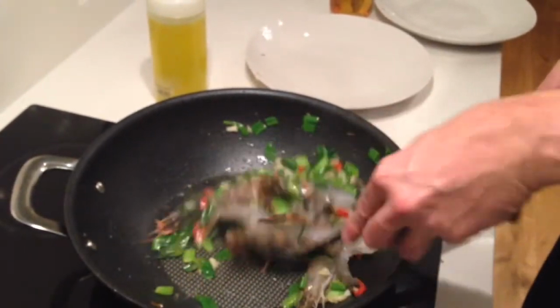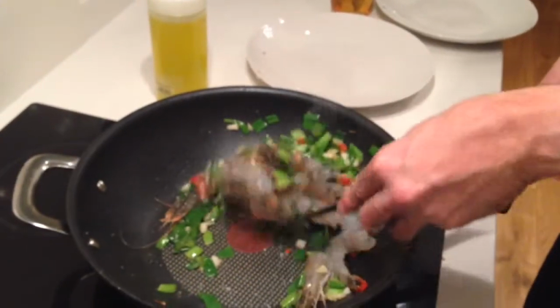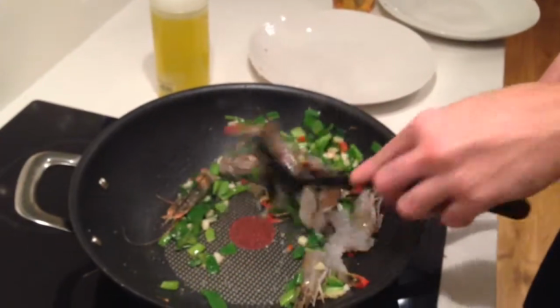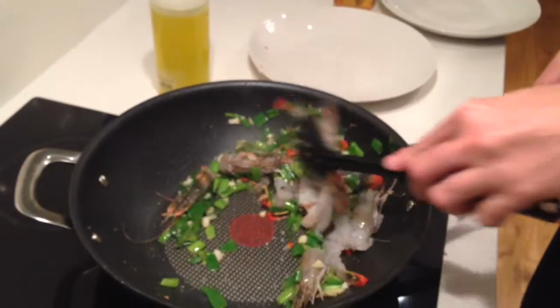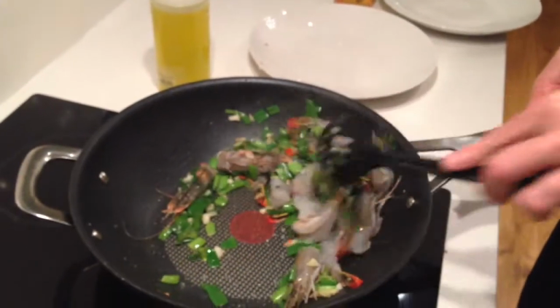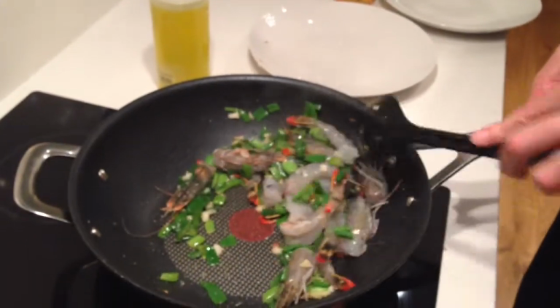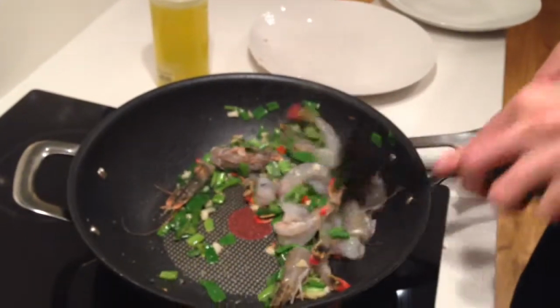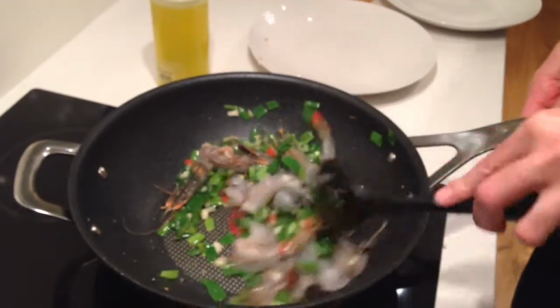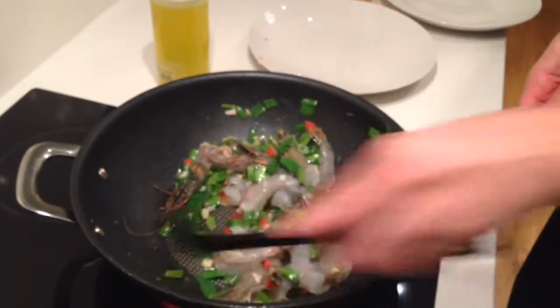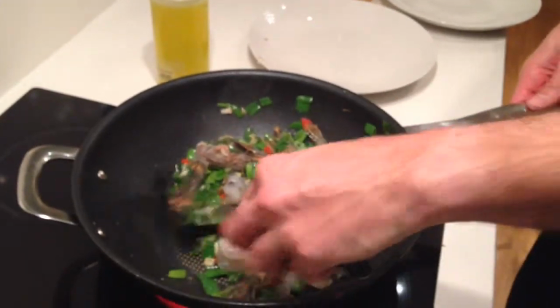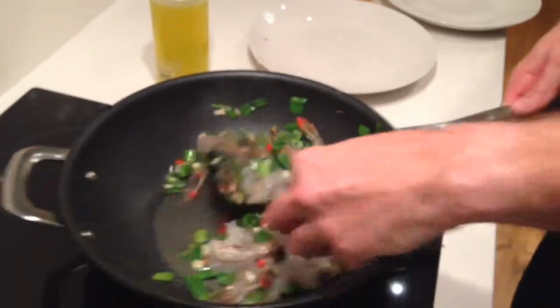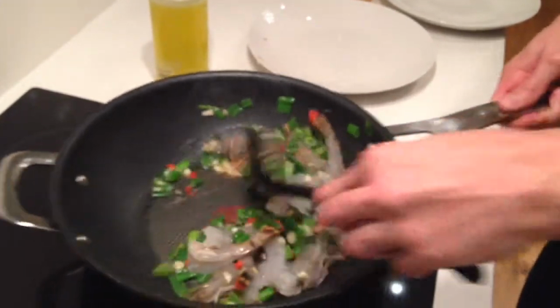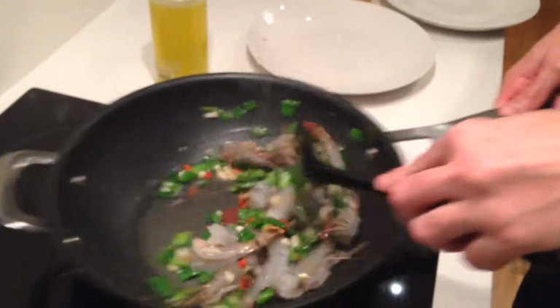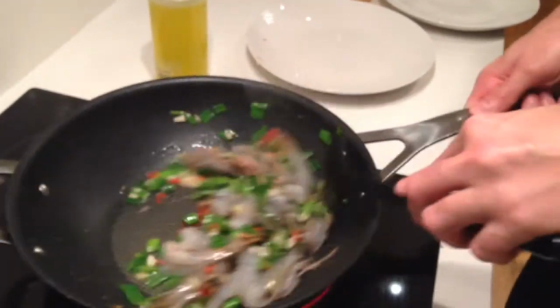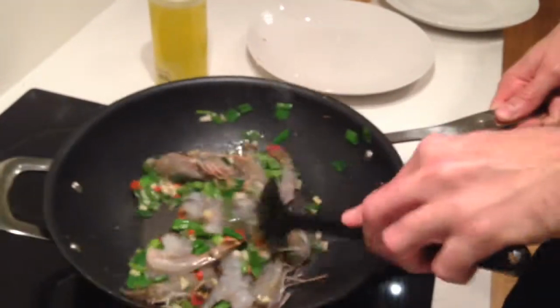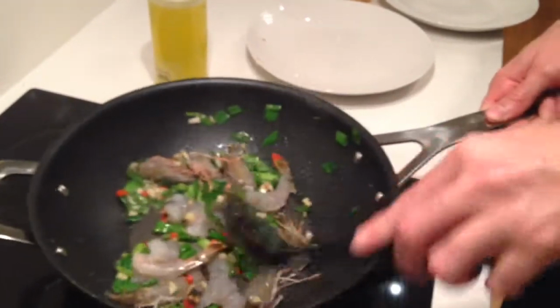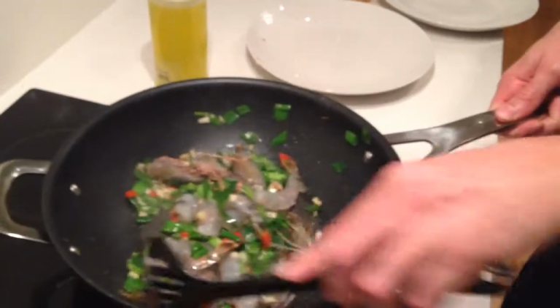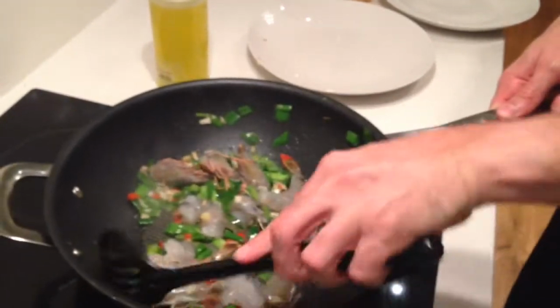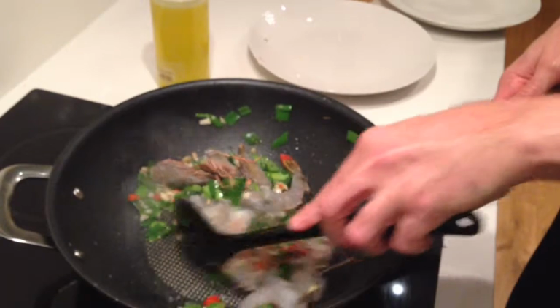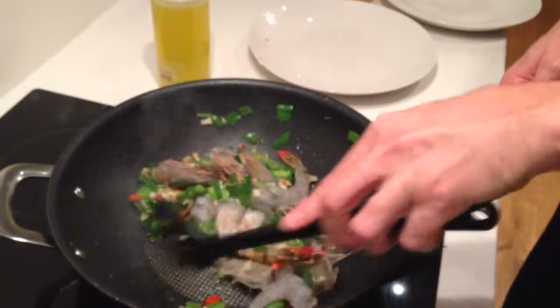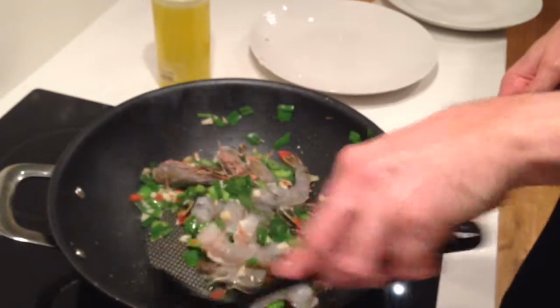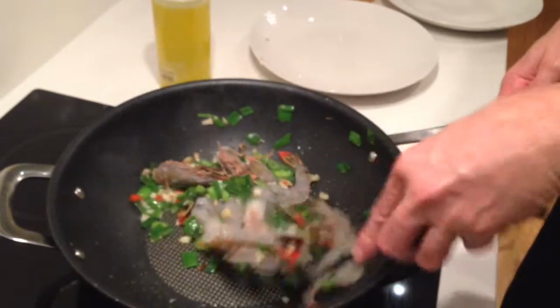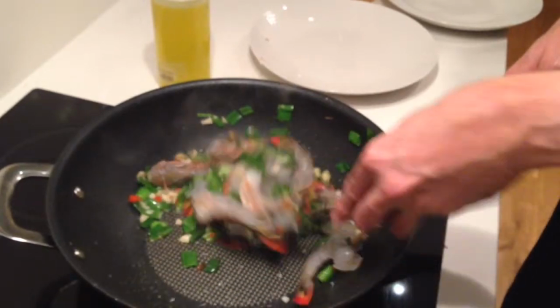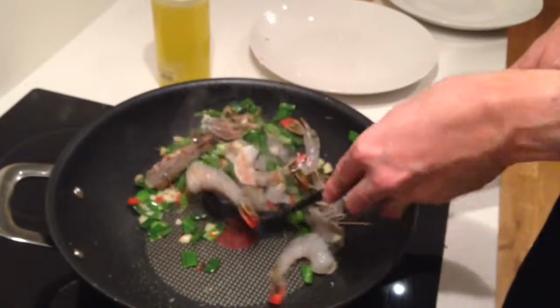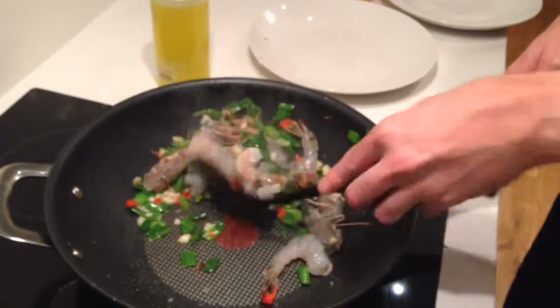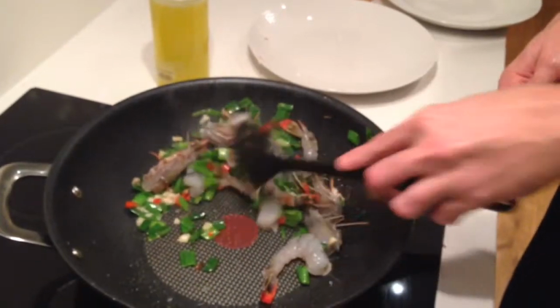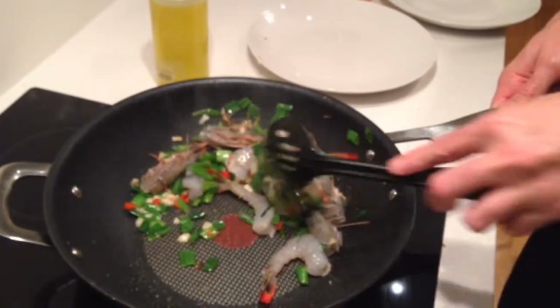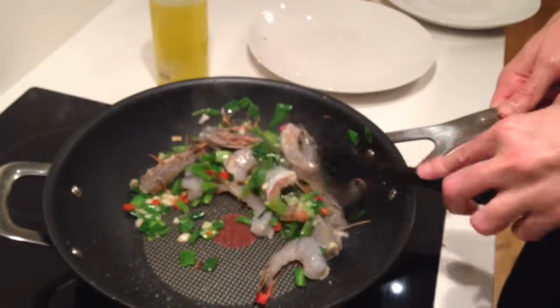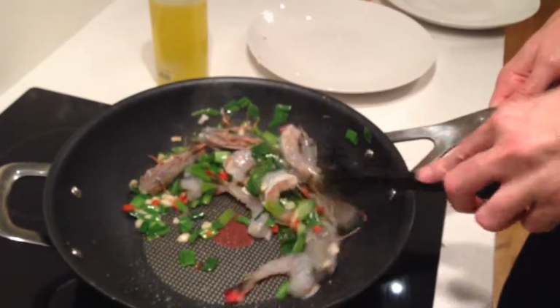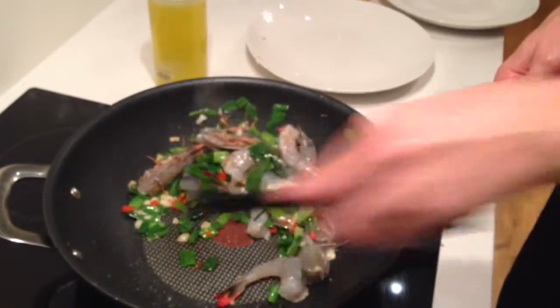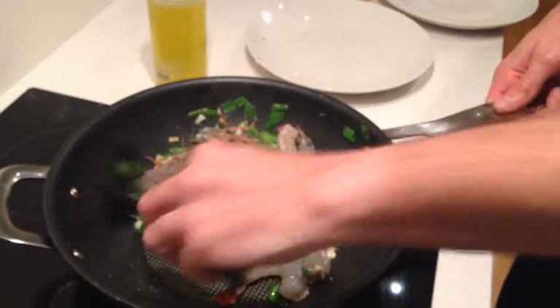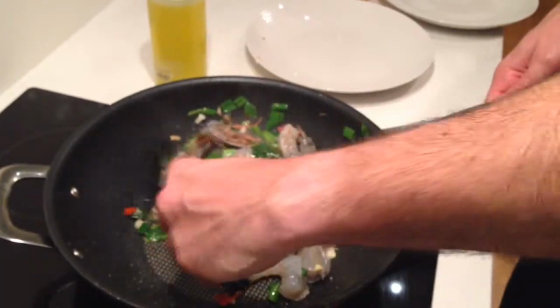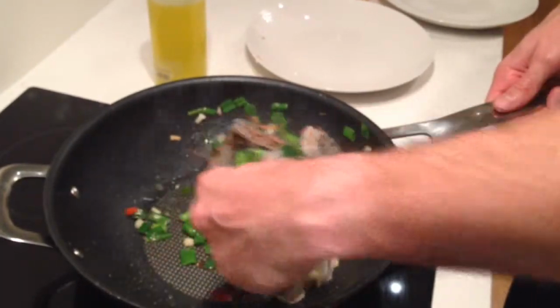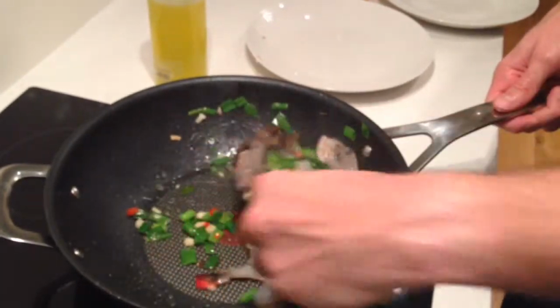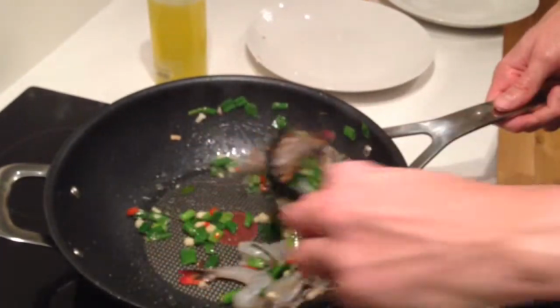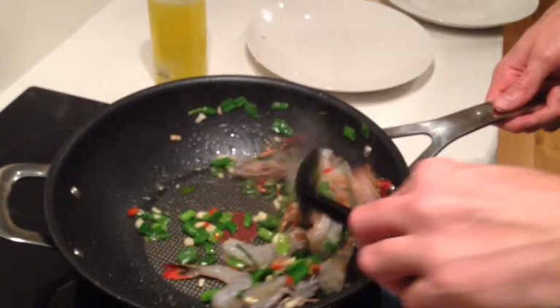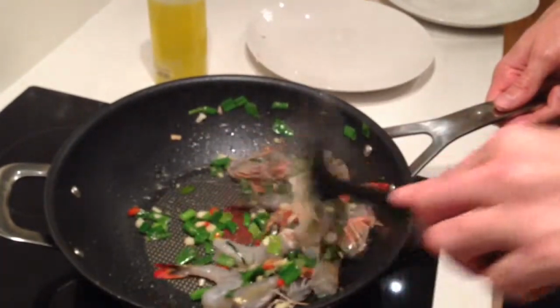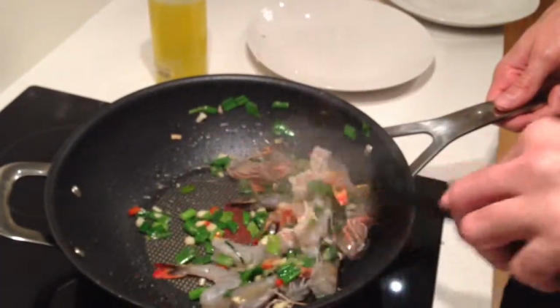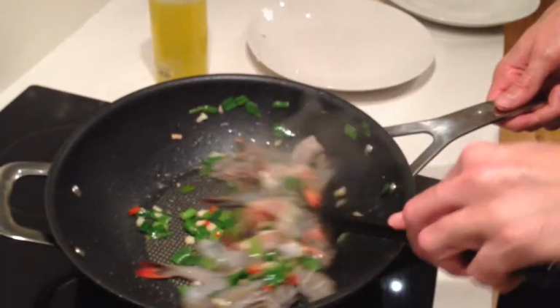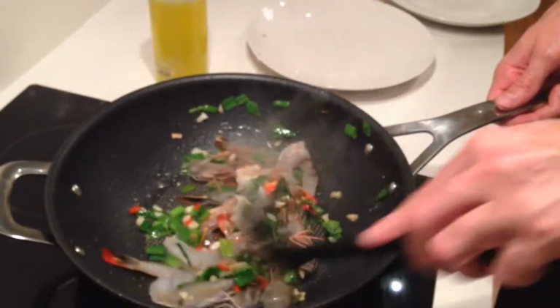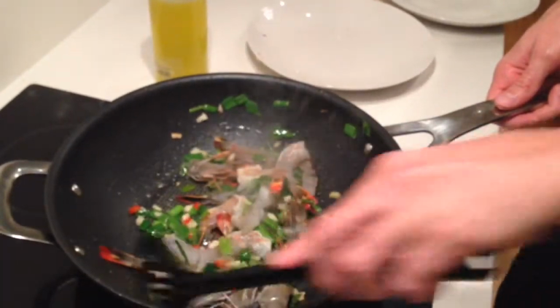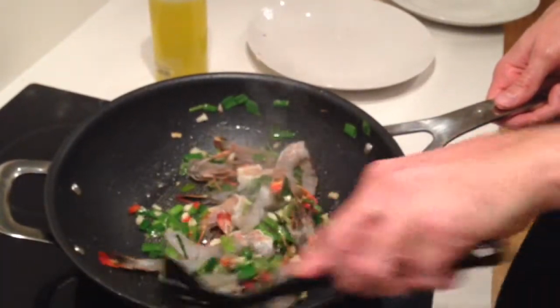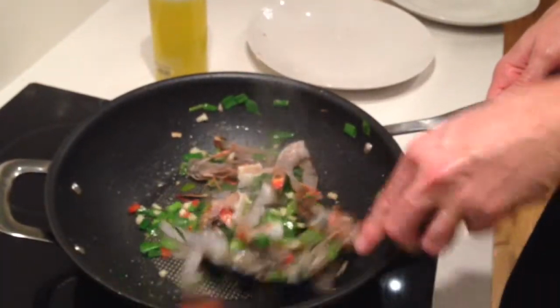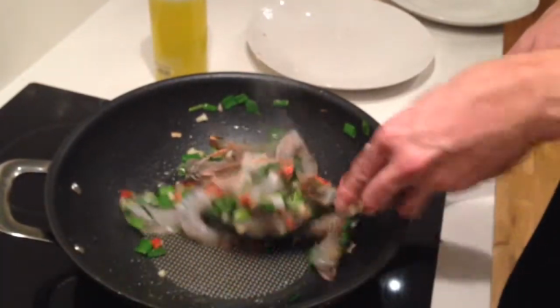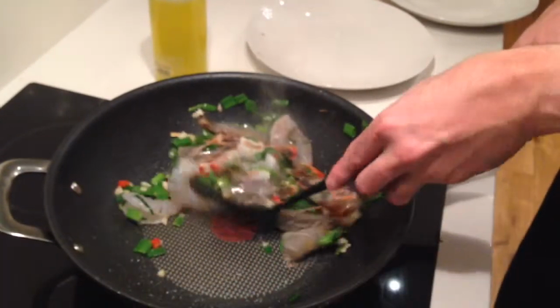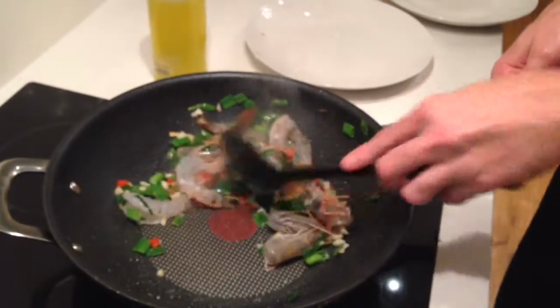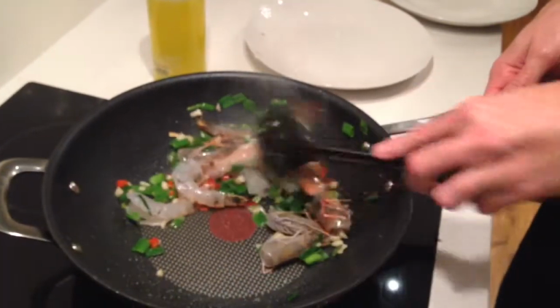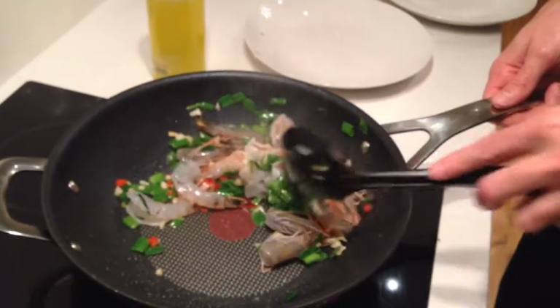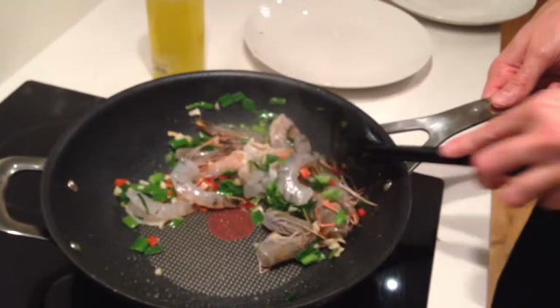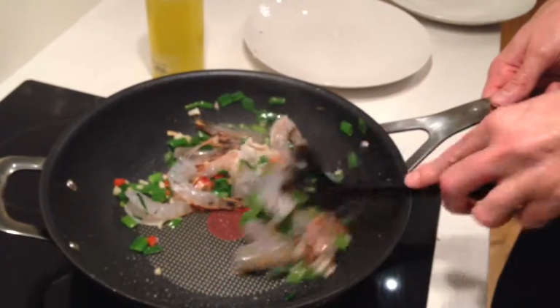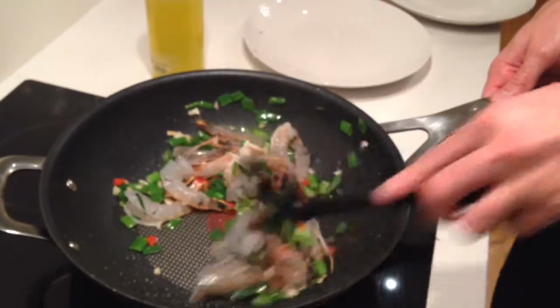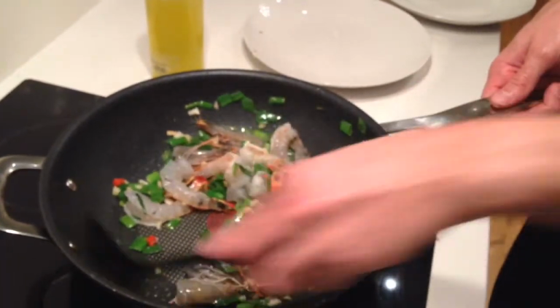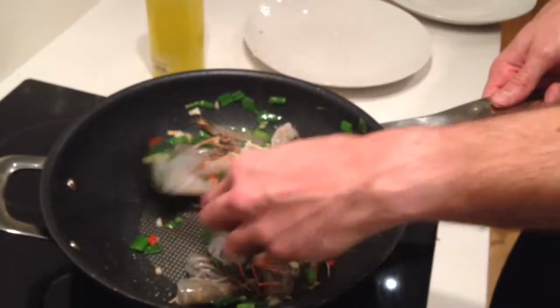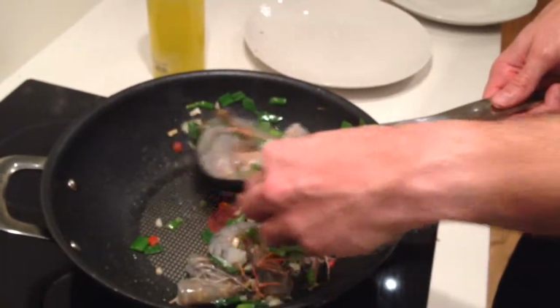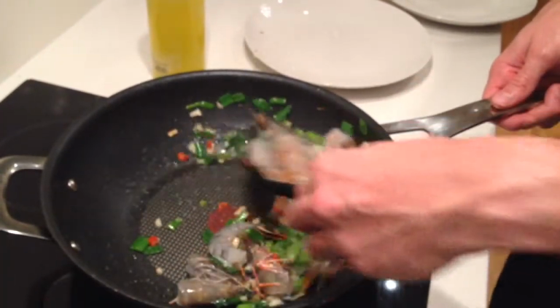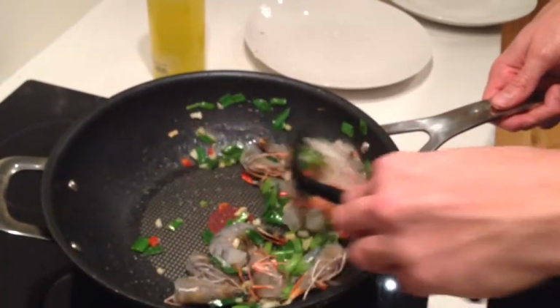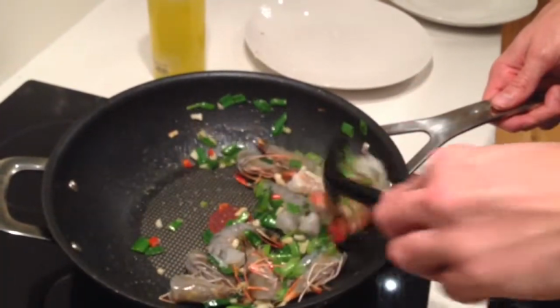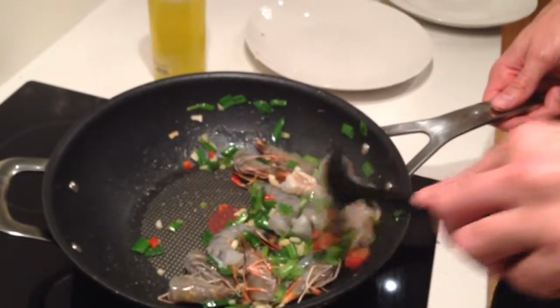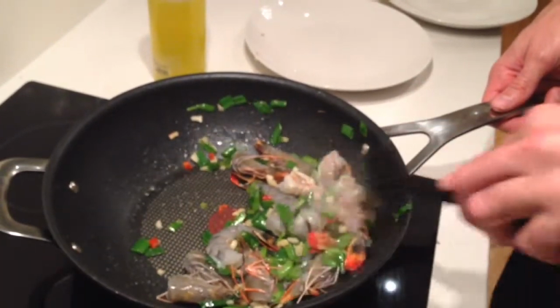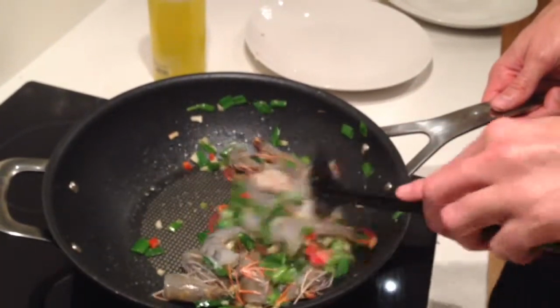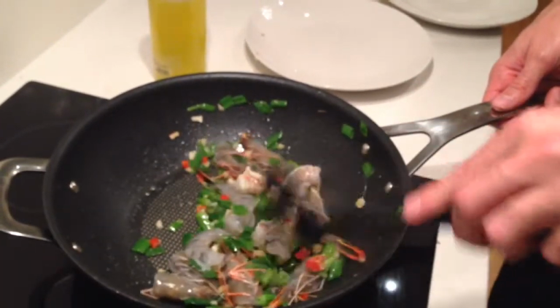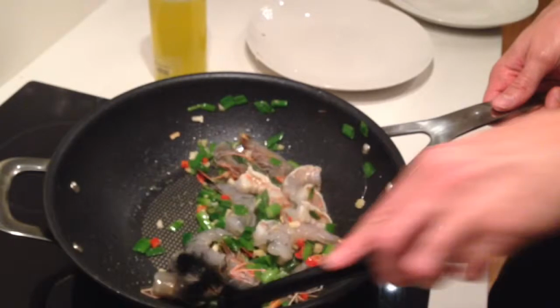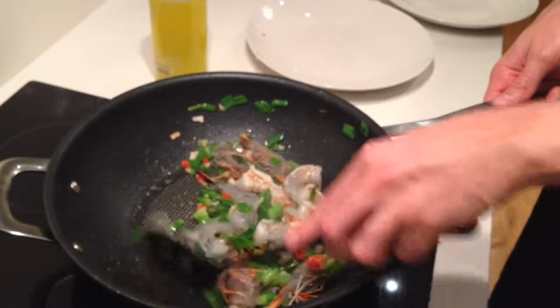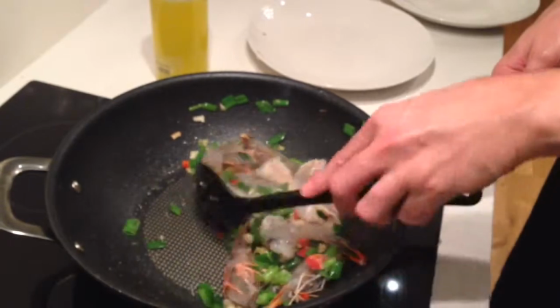You can see how quickly it cooks now. Because it's fish, it'll take literally 2 or 3 minutes. You can see it's already going white.